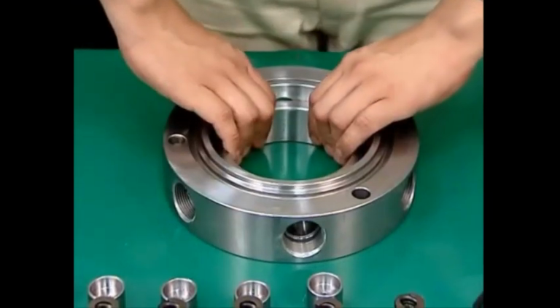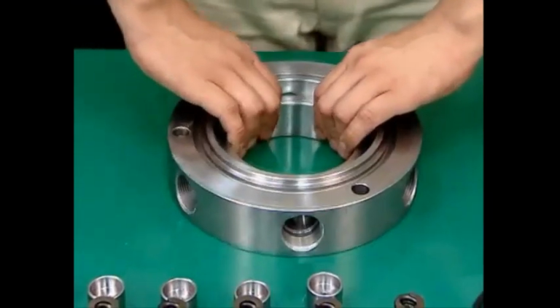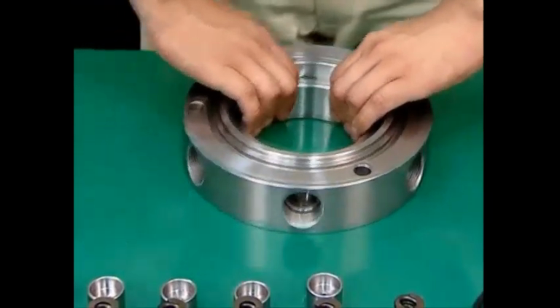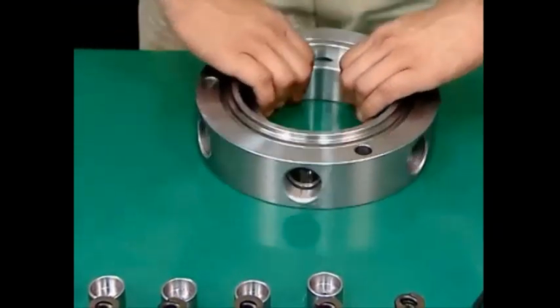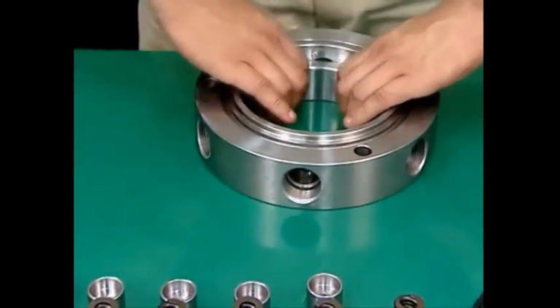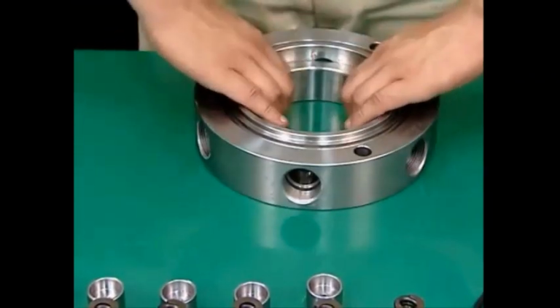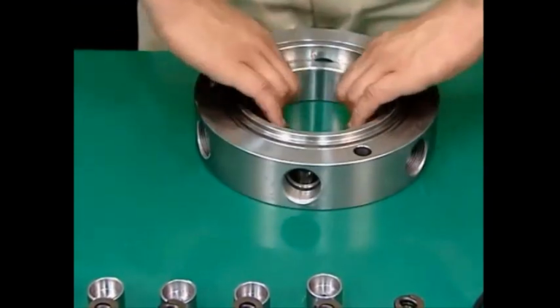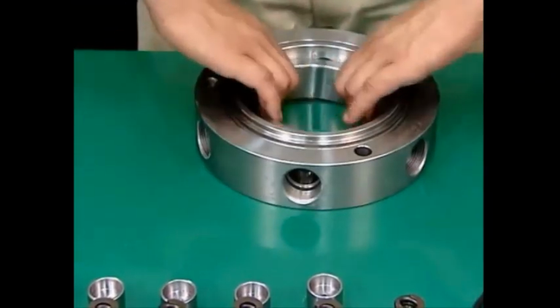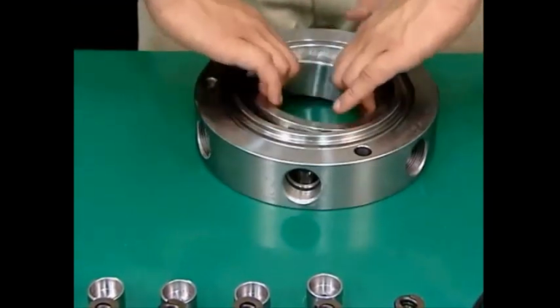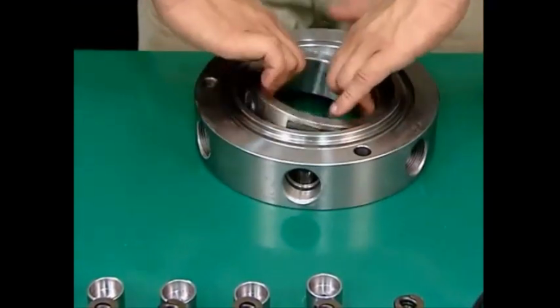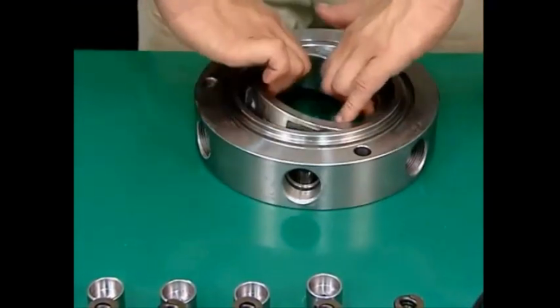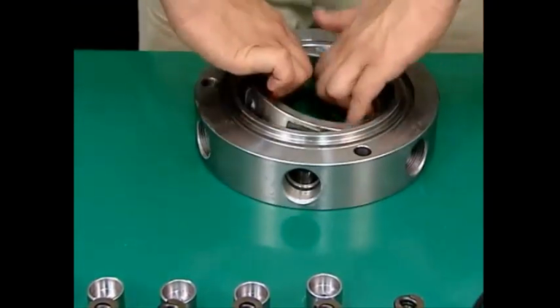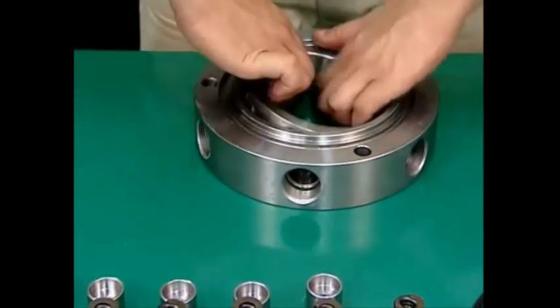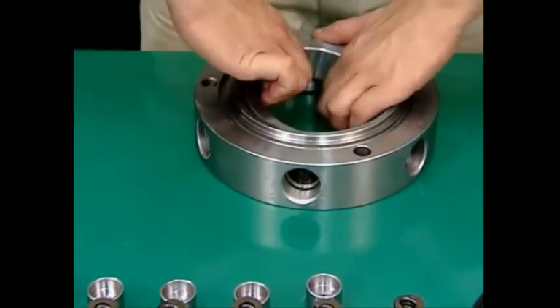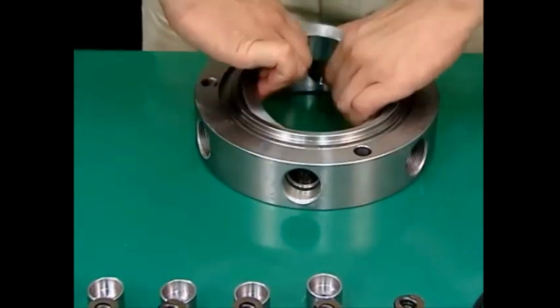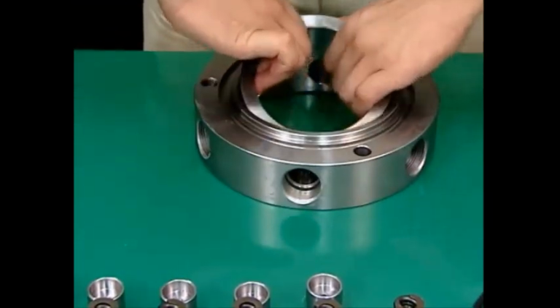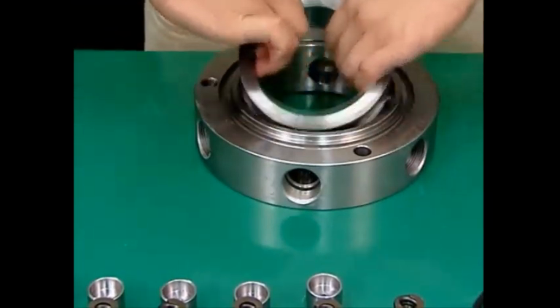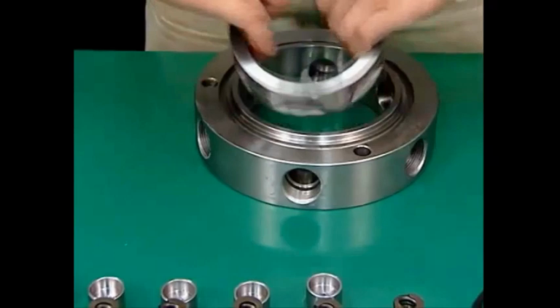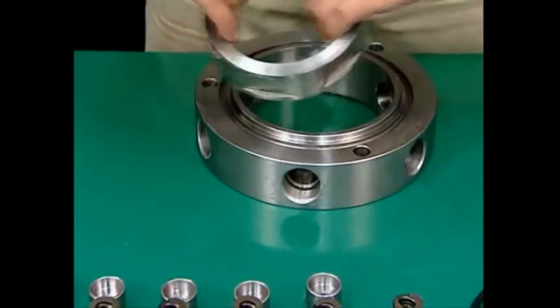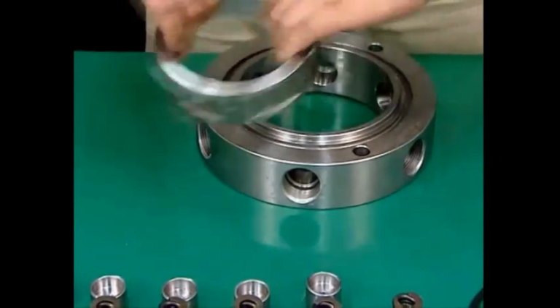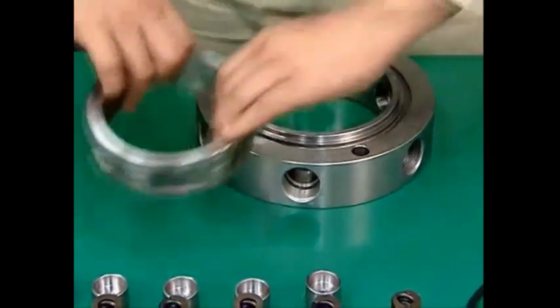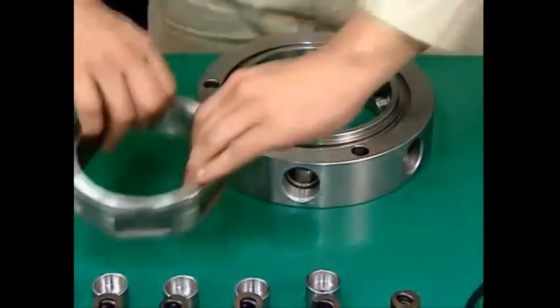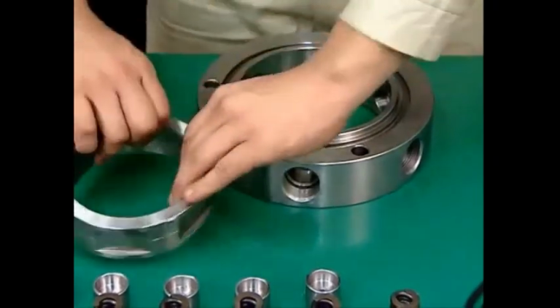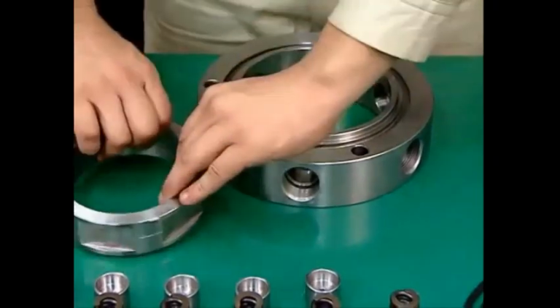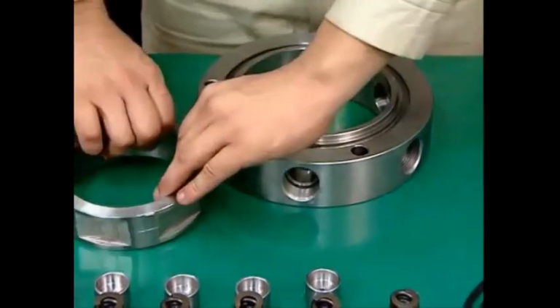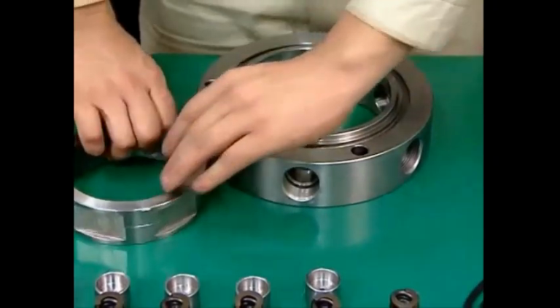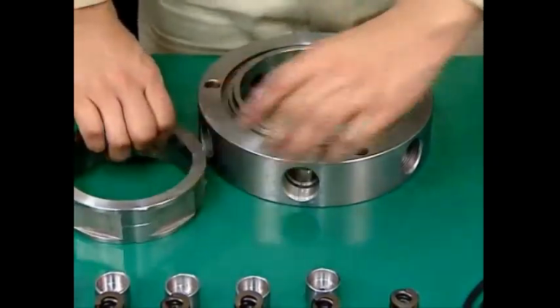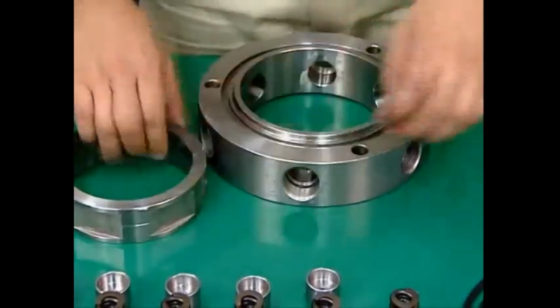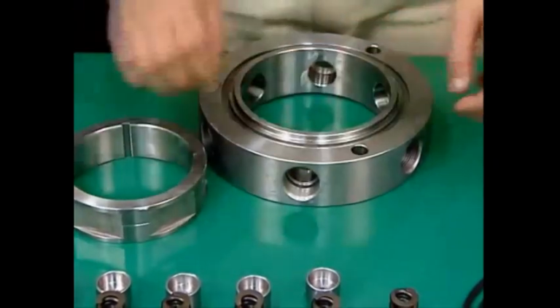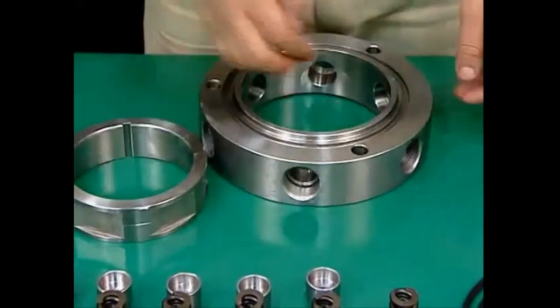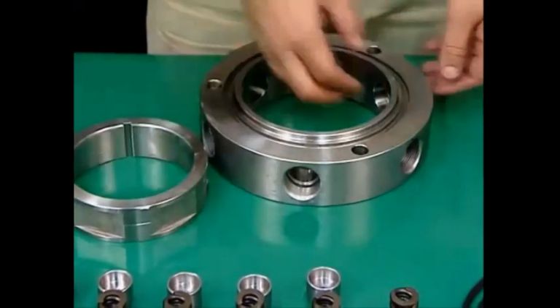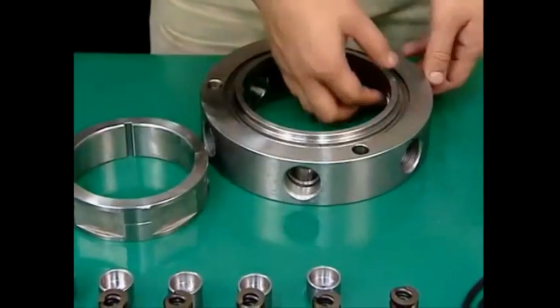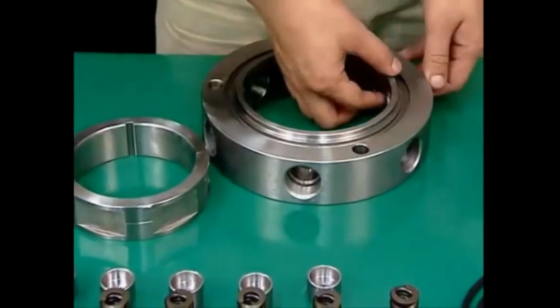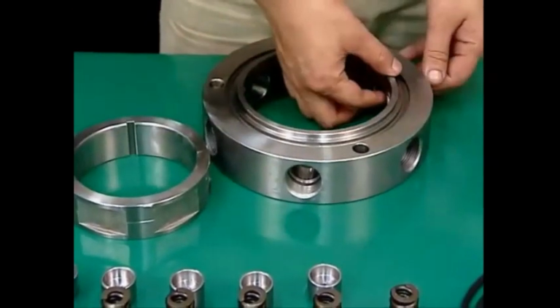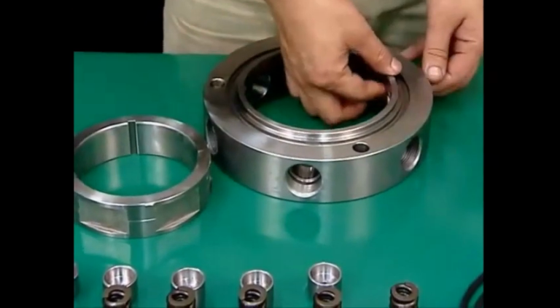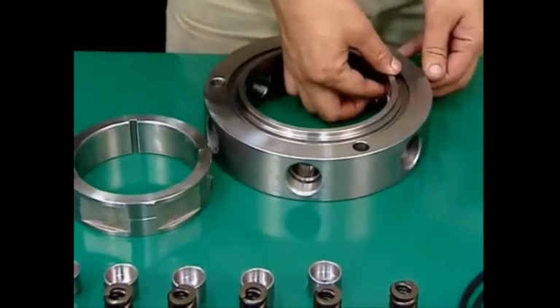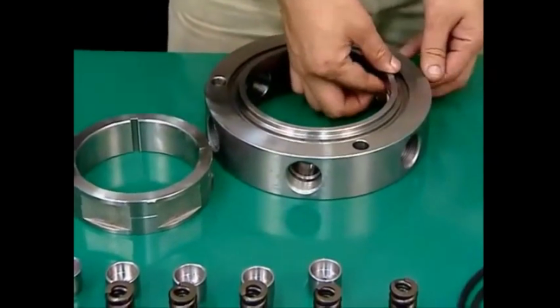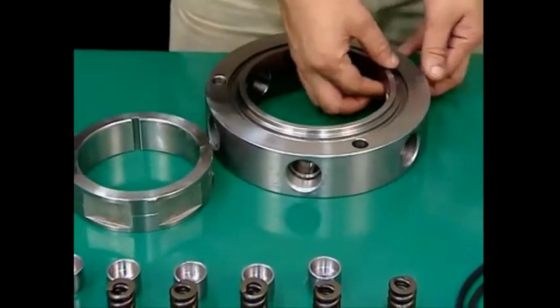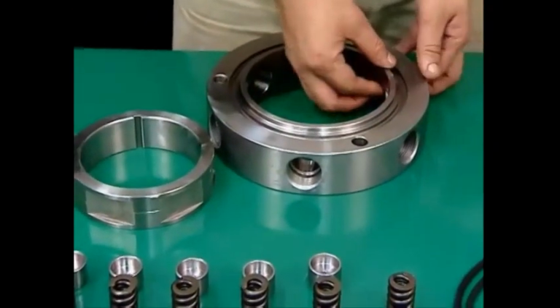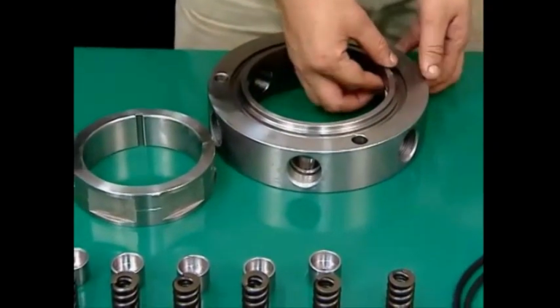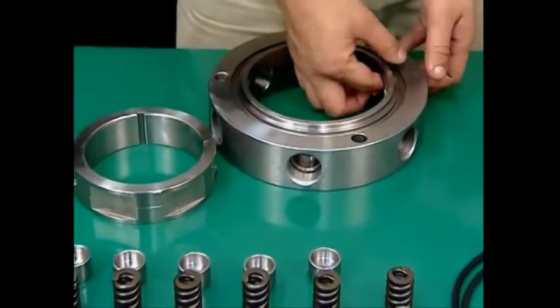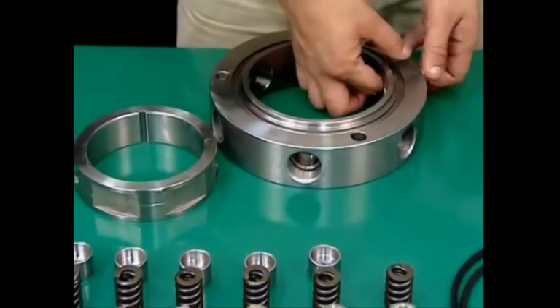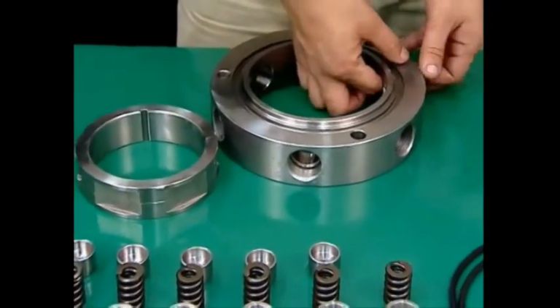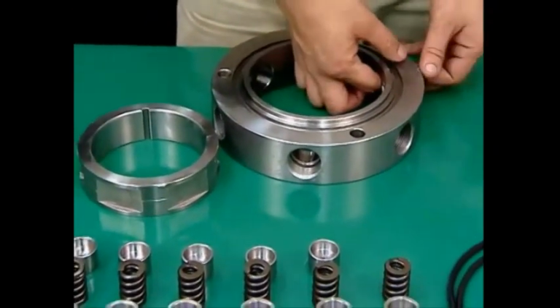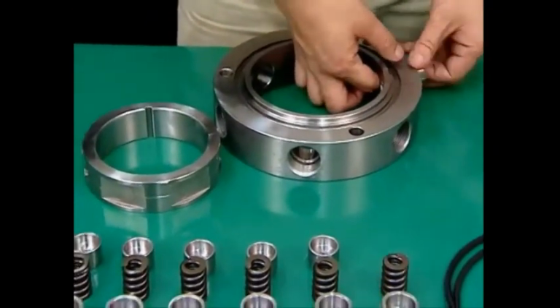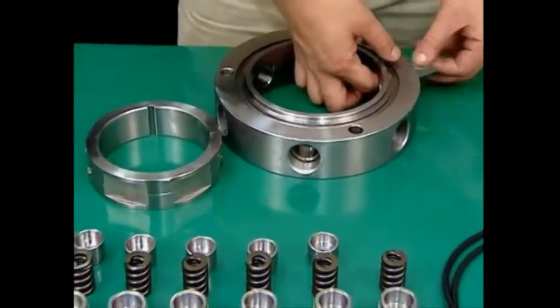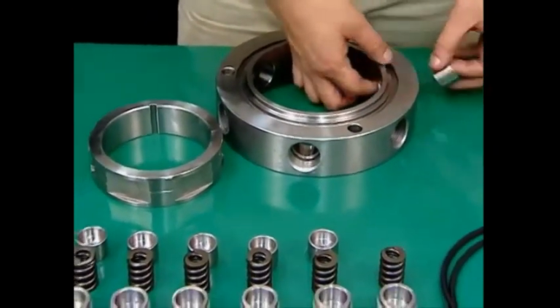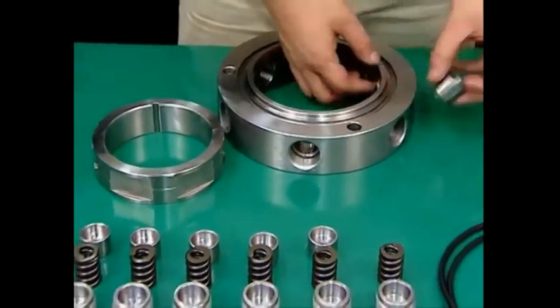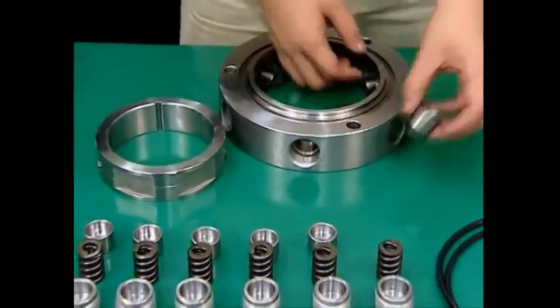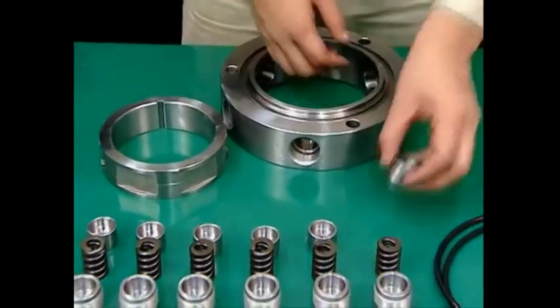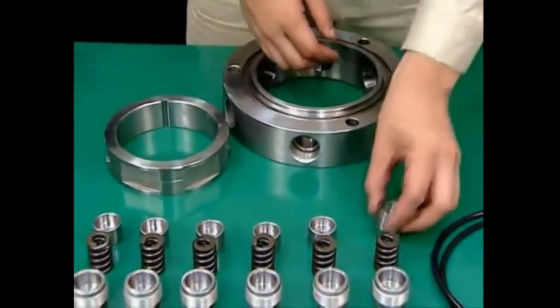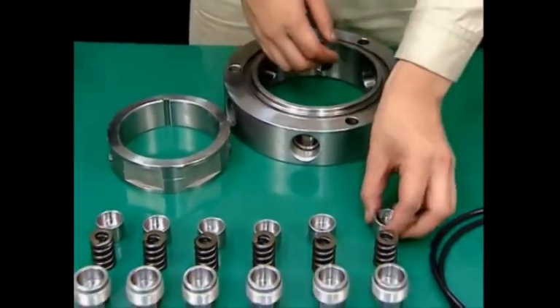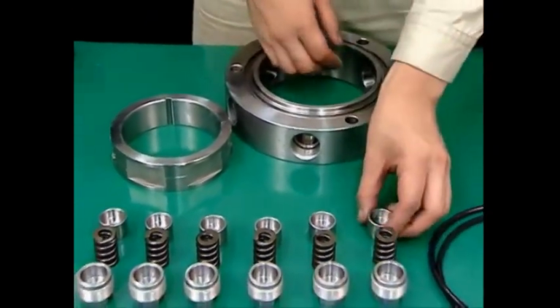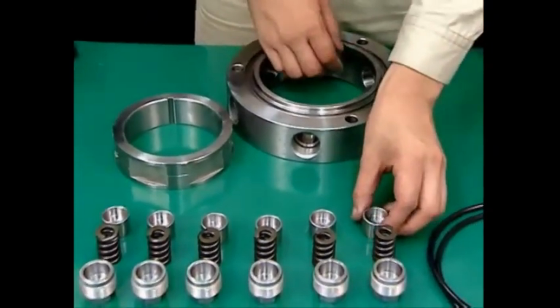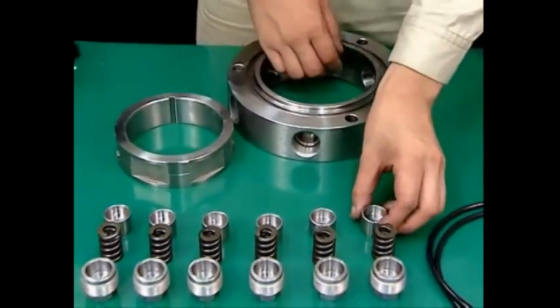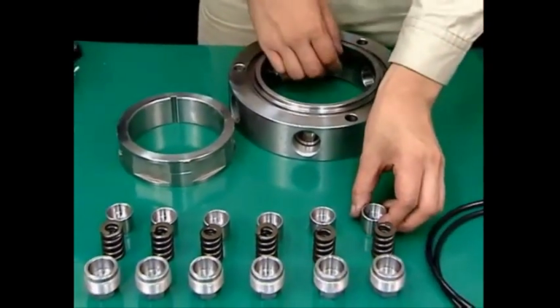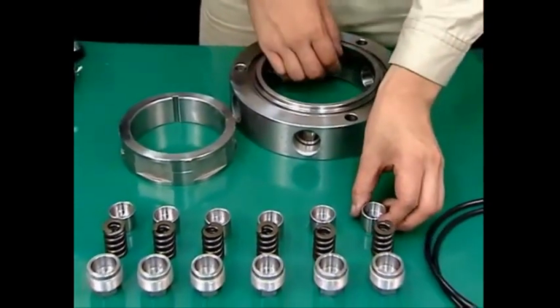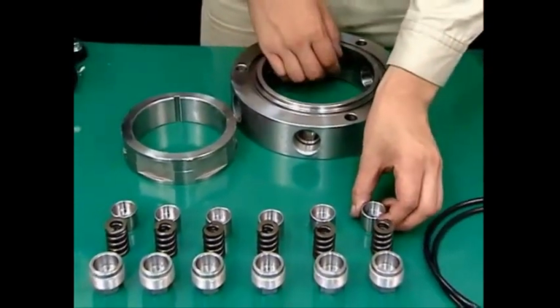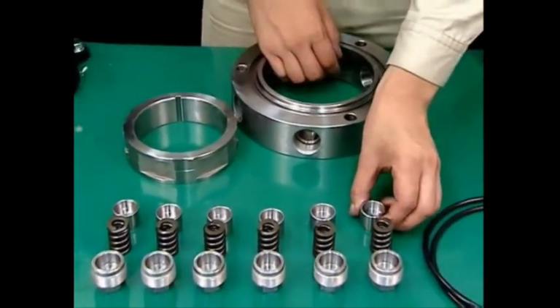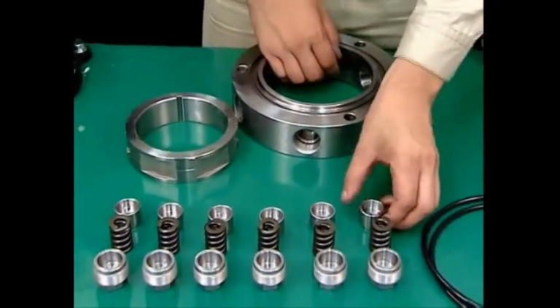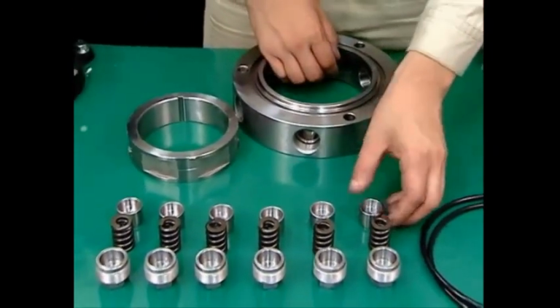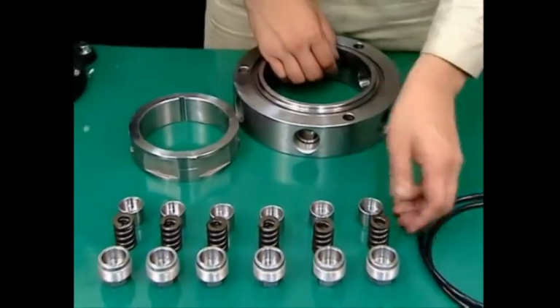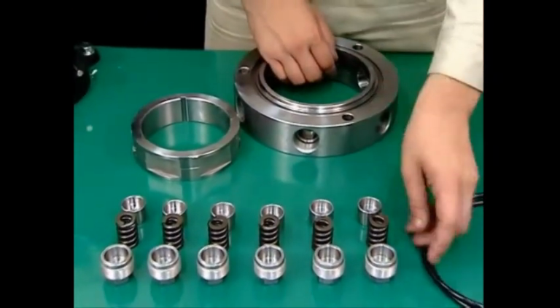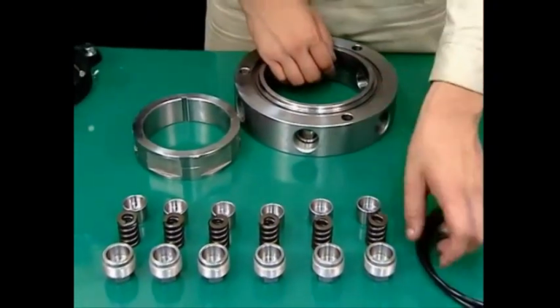Finally, remove the upper bearing sleeve. This completes disassembly of the upper bearing housing.